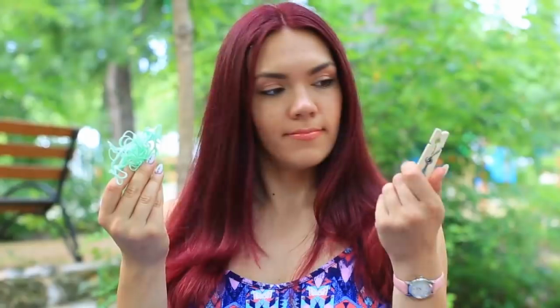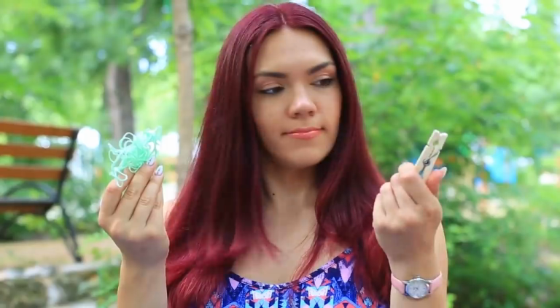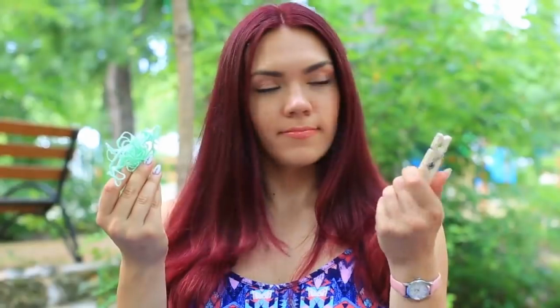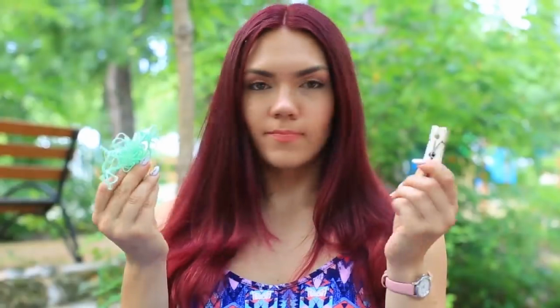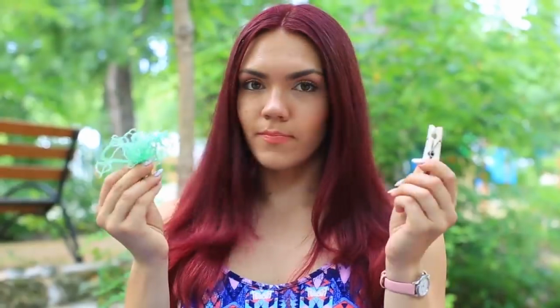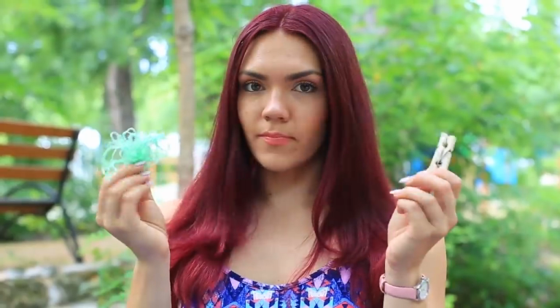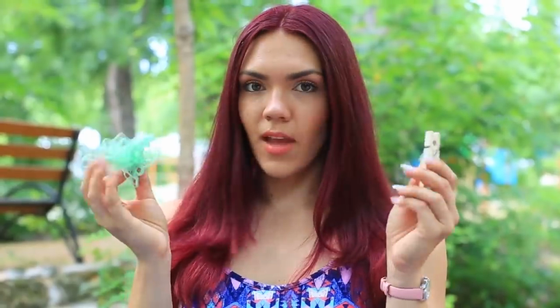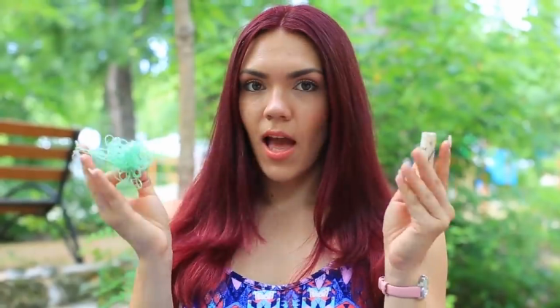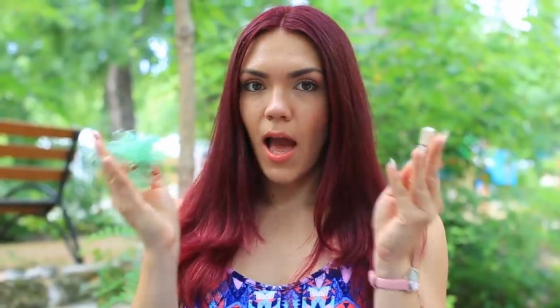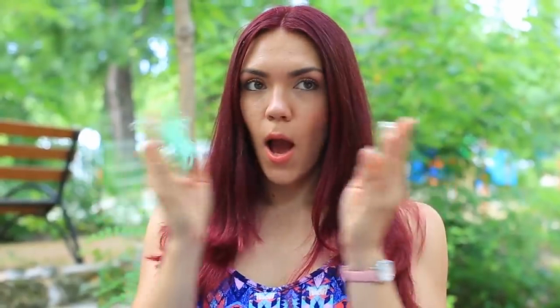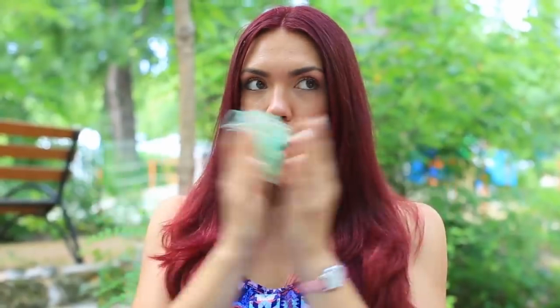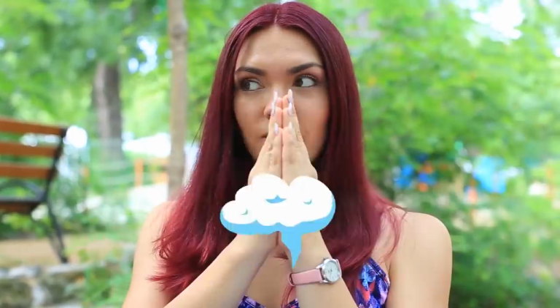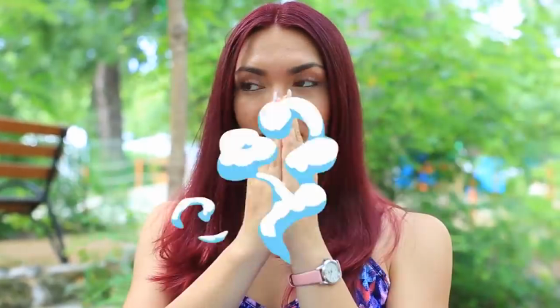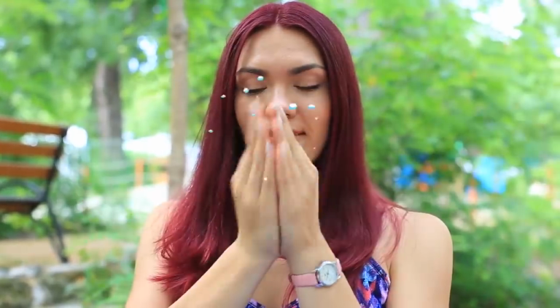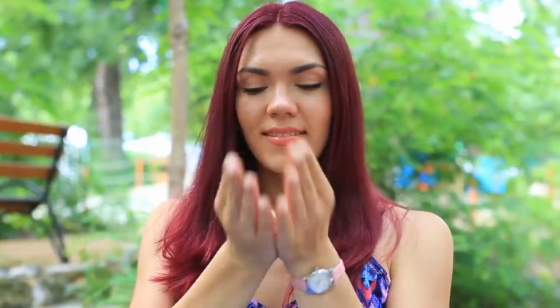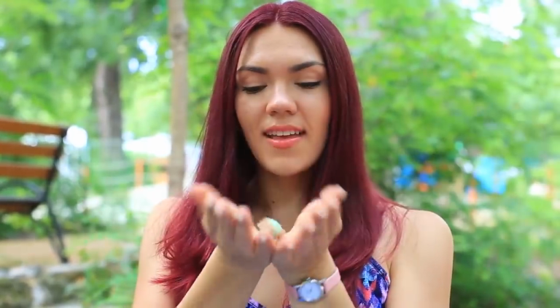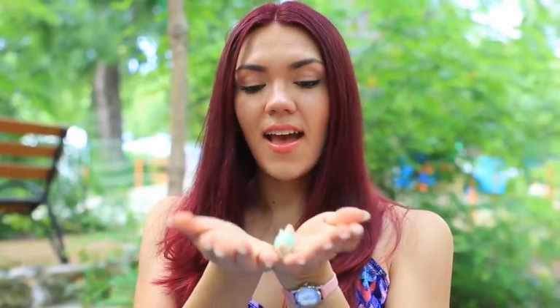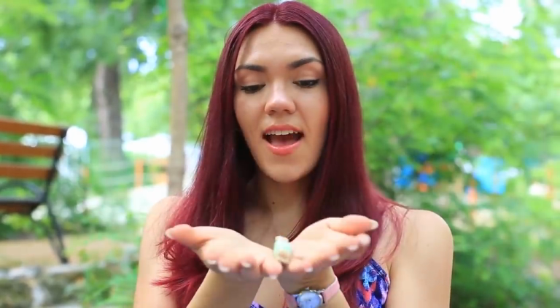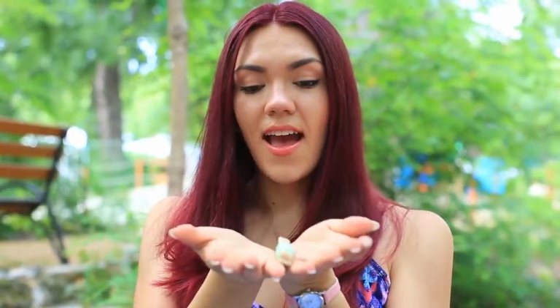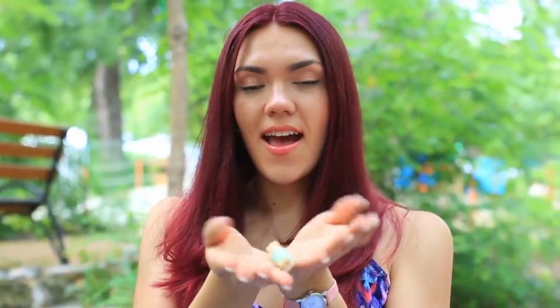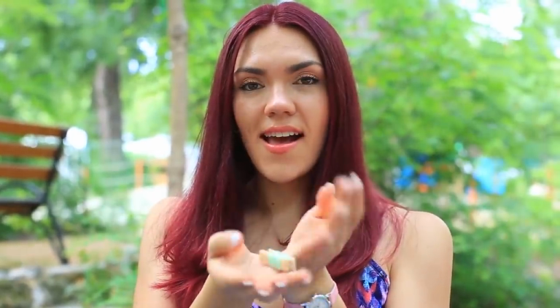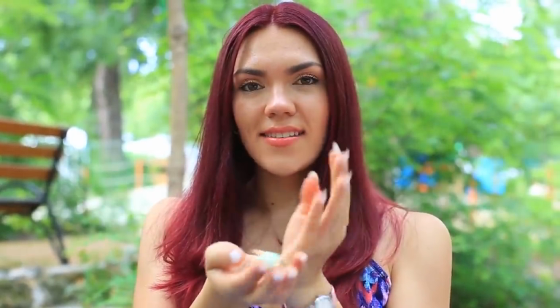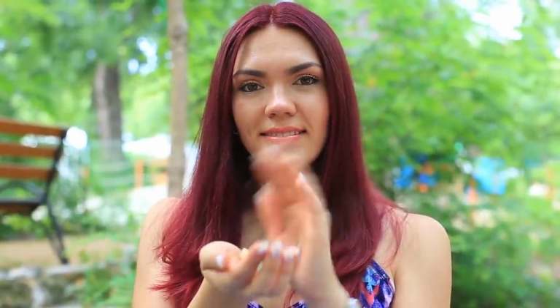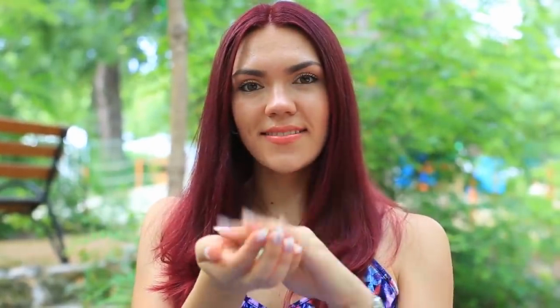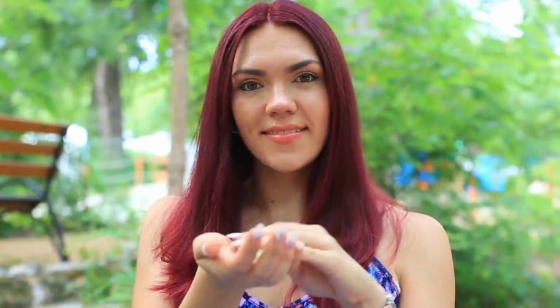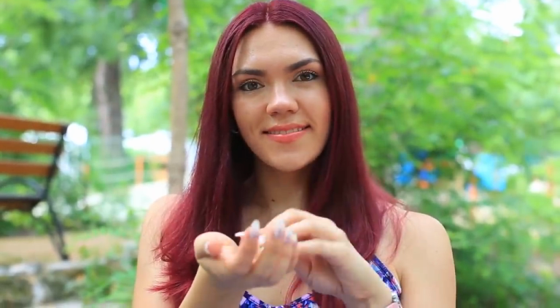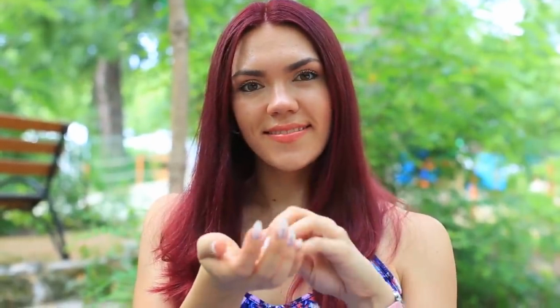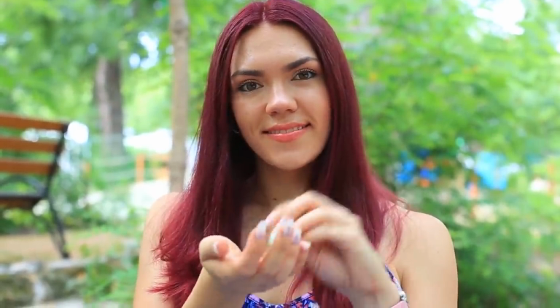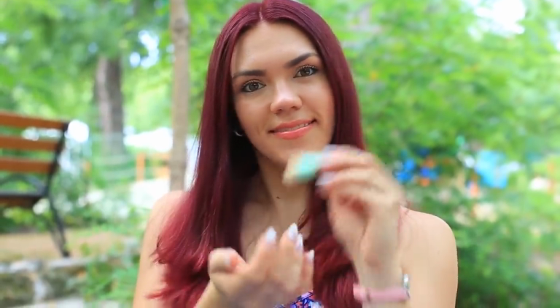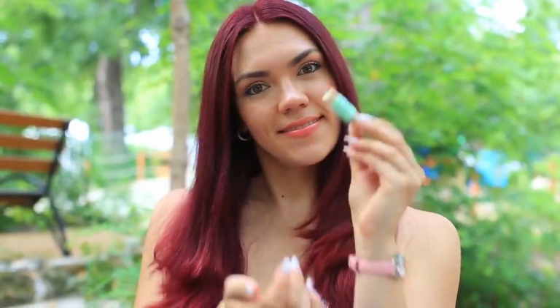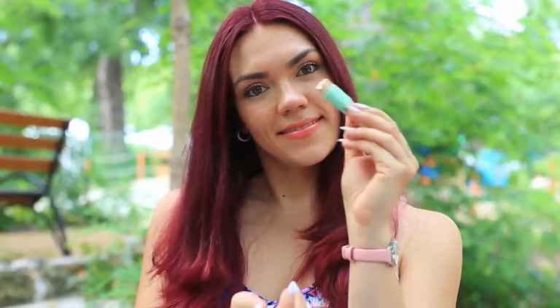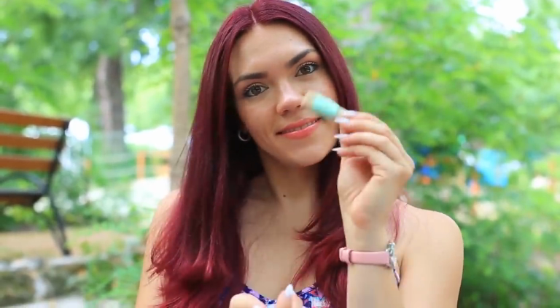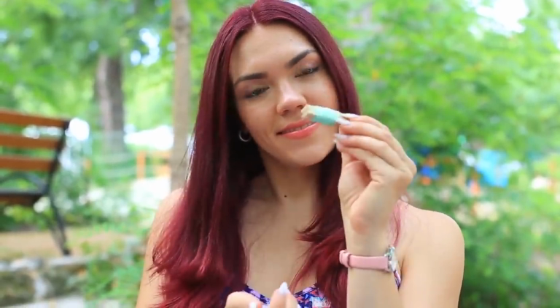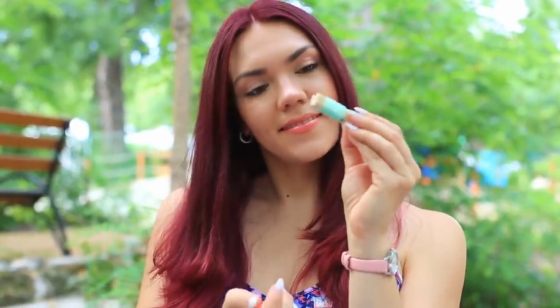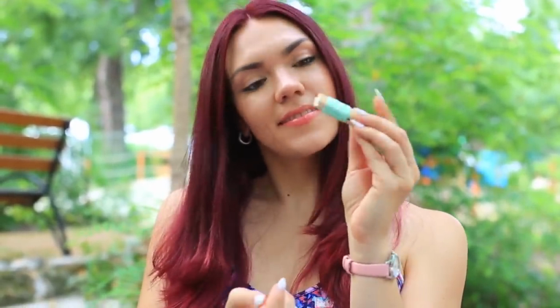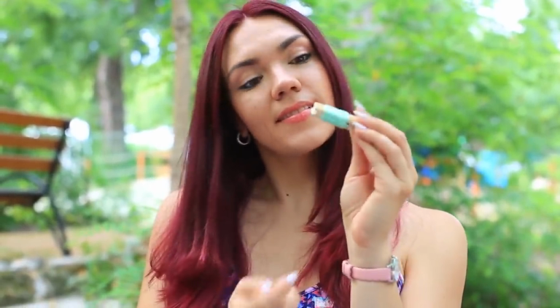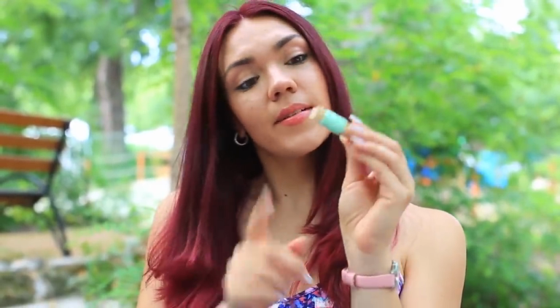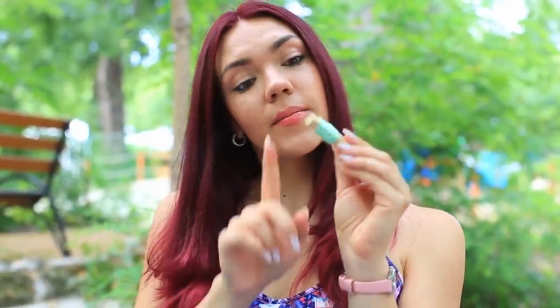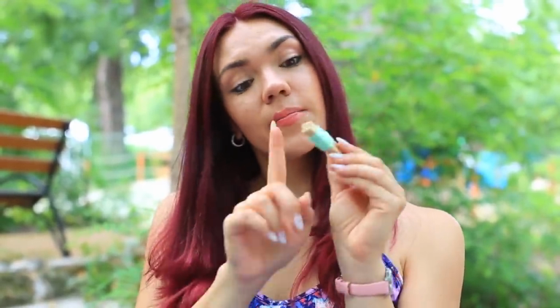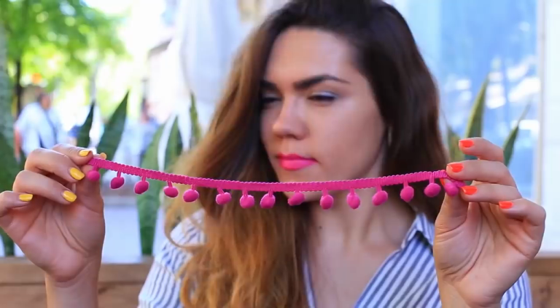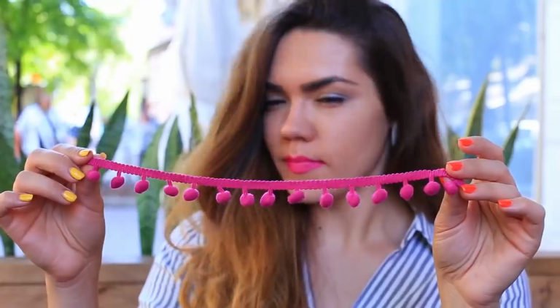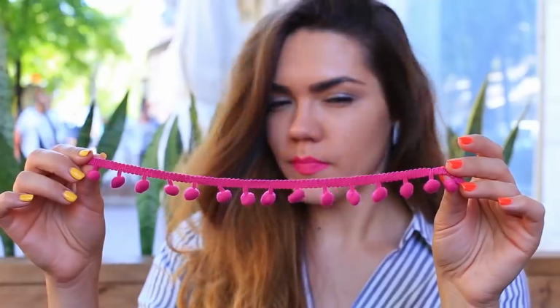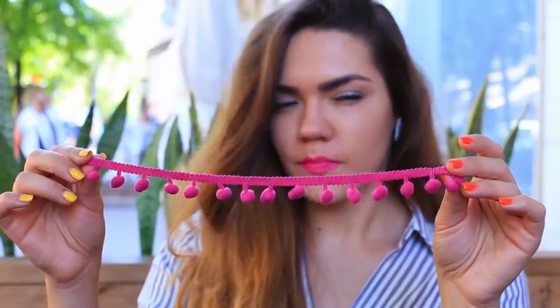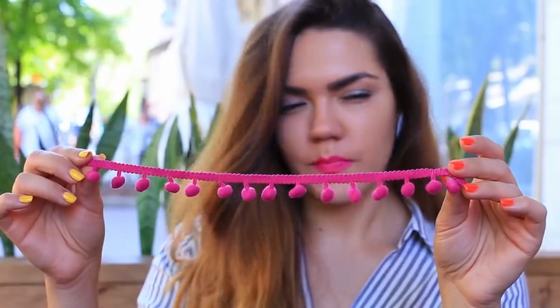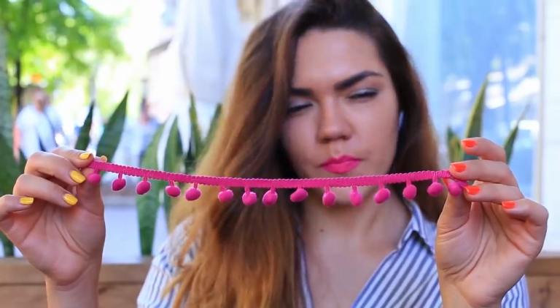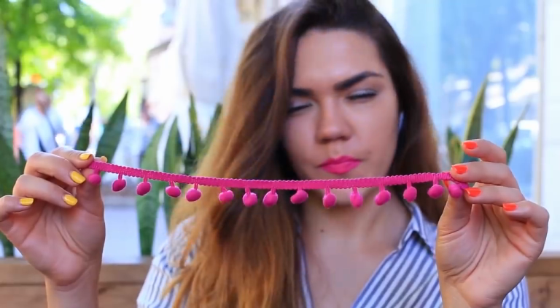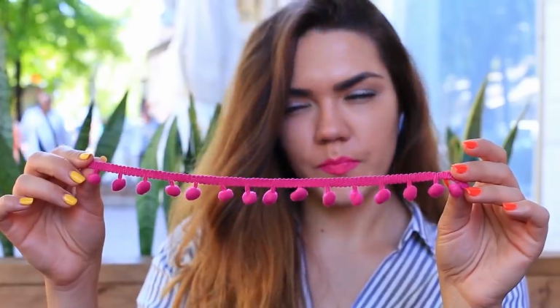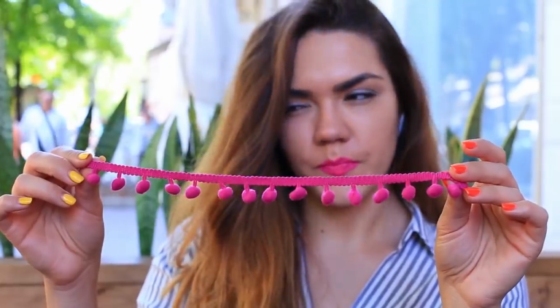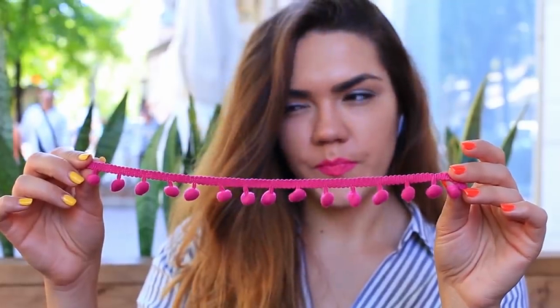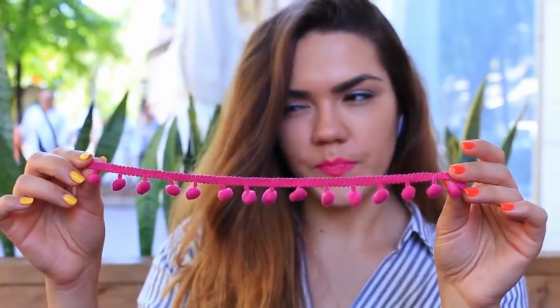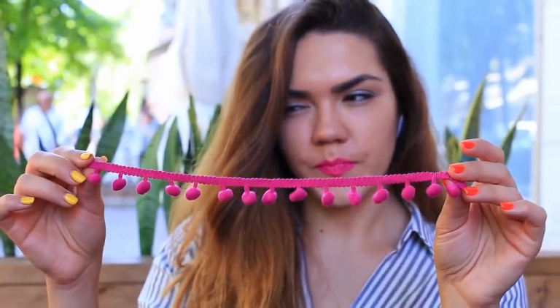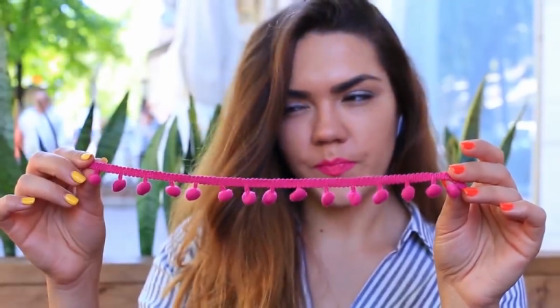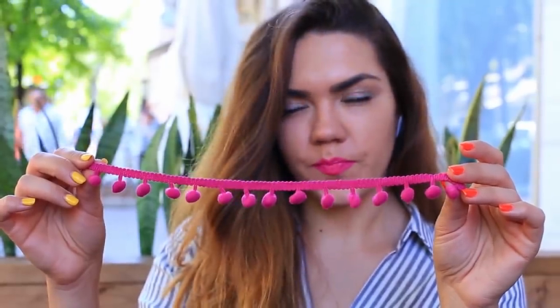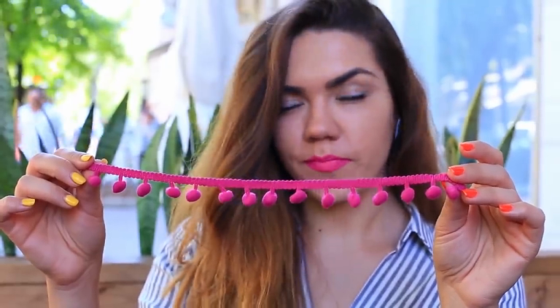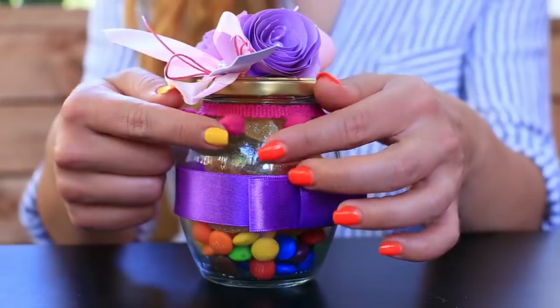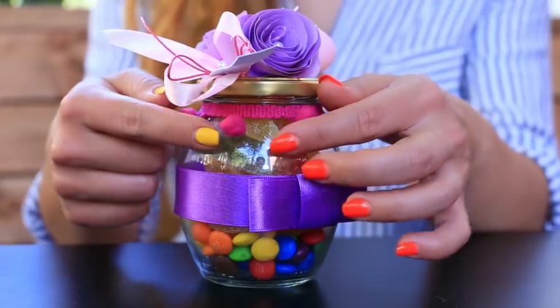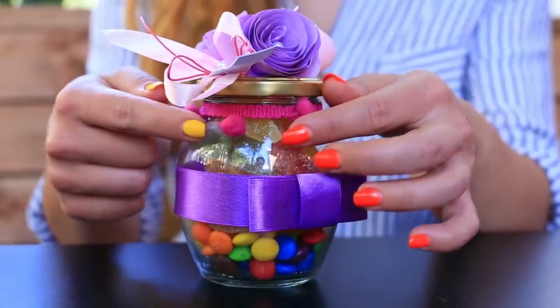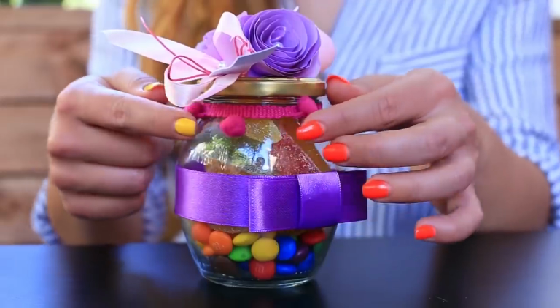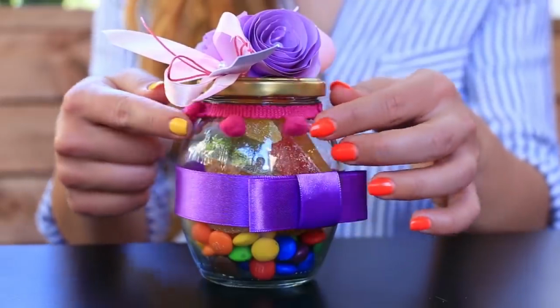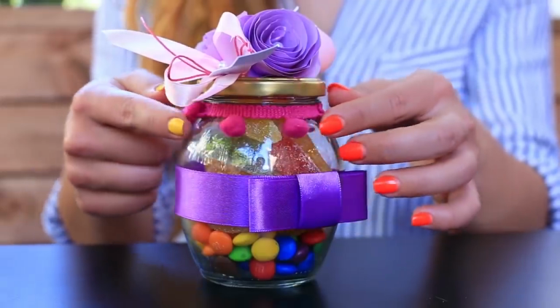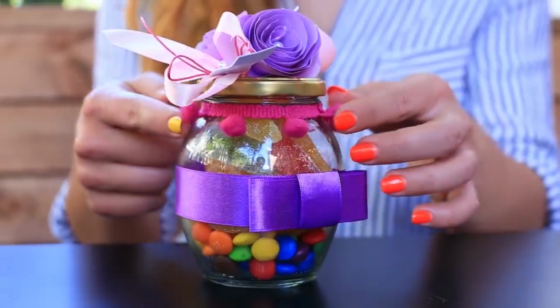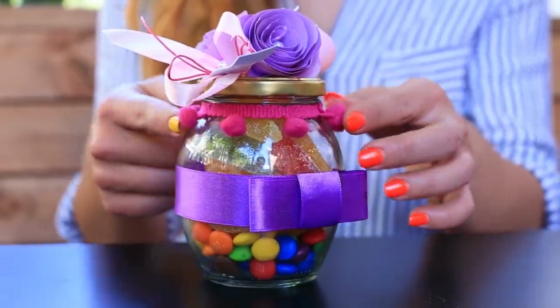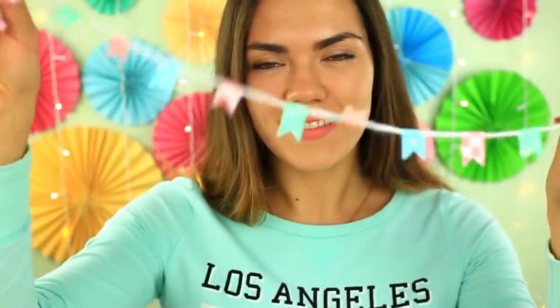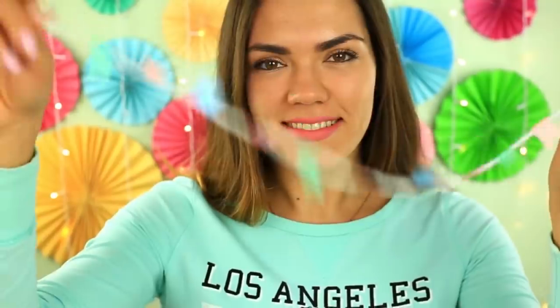If you can't live without crafting, watch our video. These craft hacks will make your DIY projects much easier.